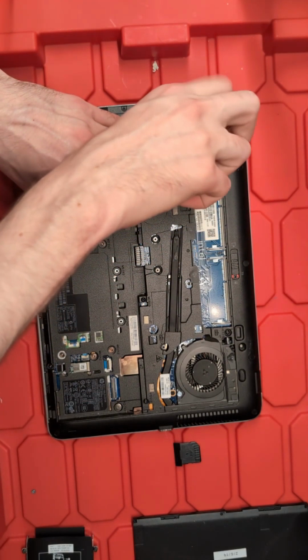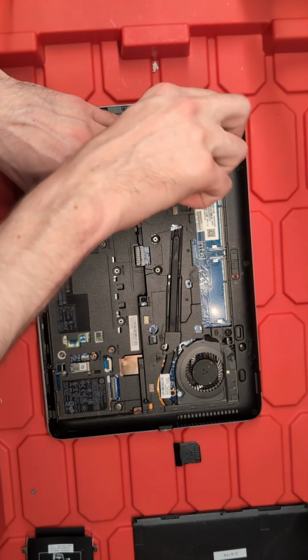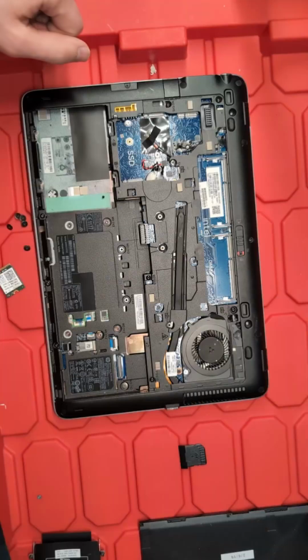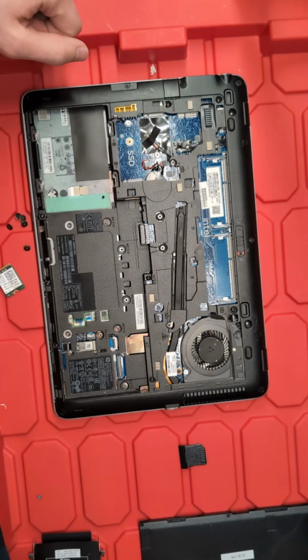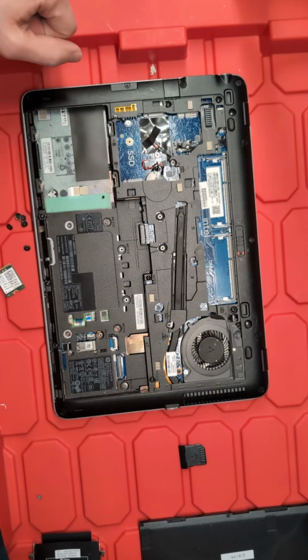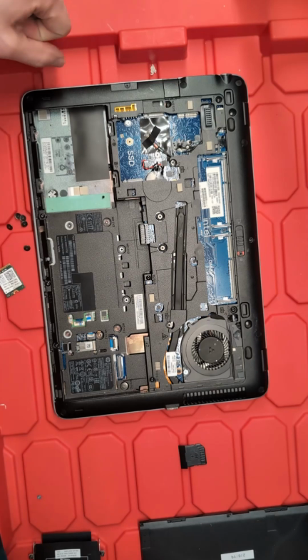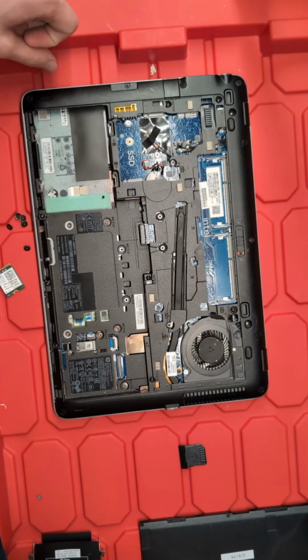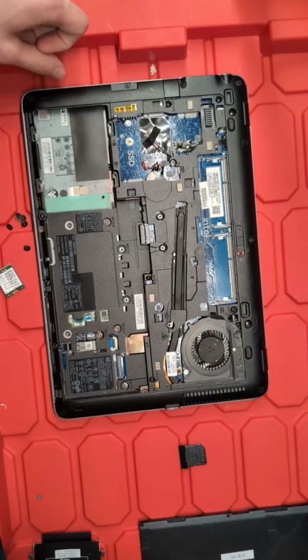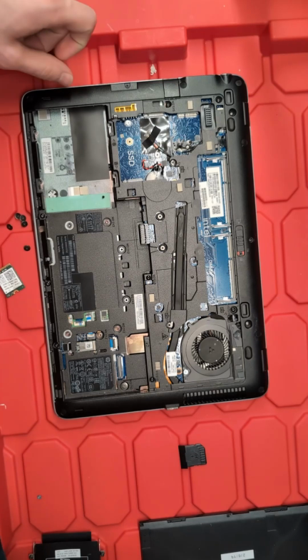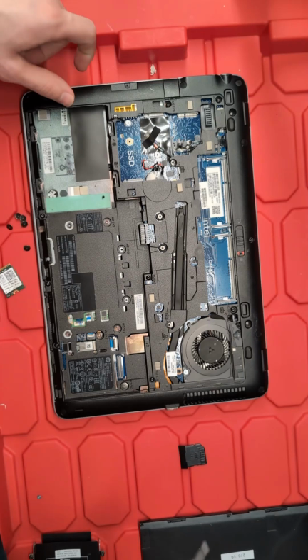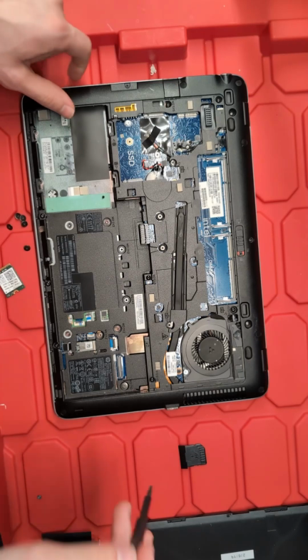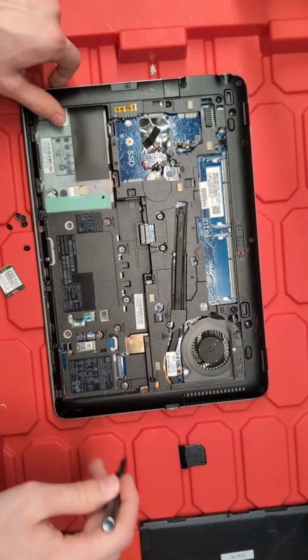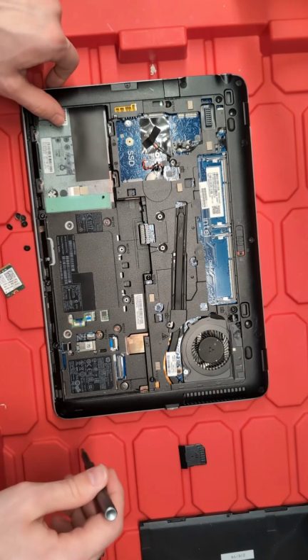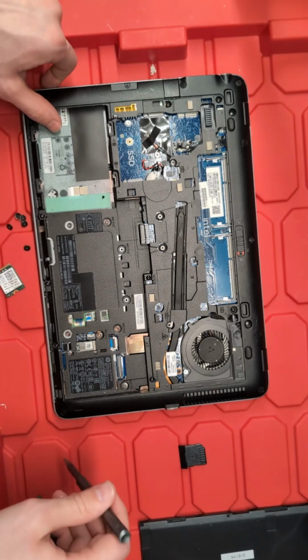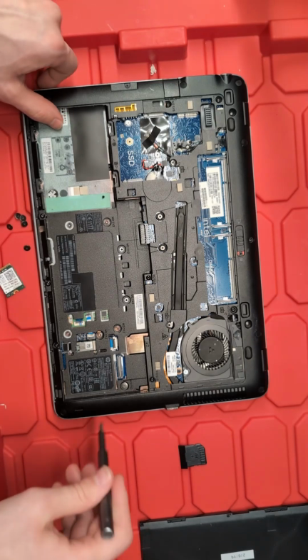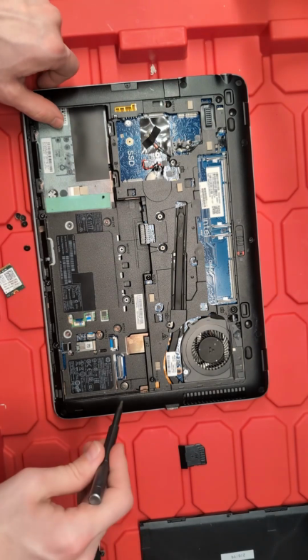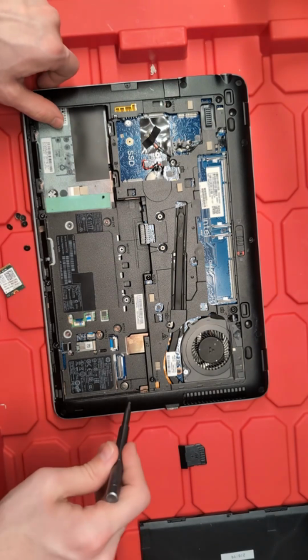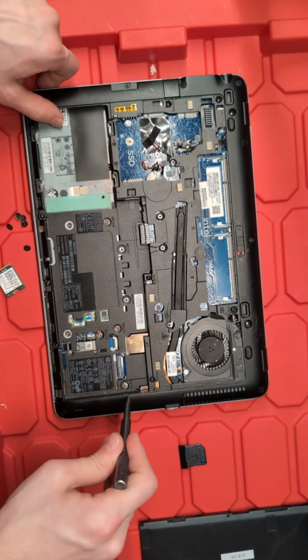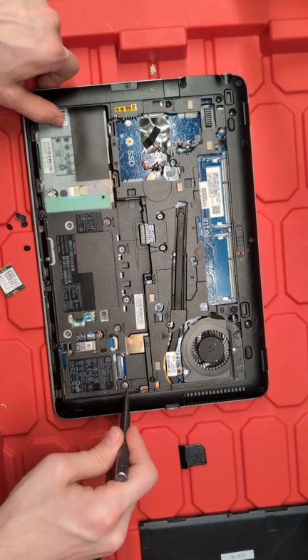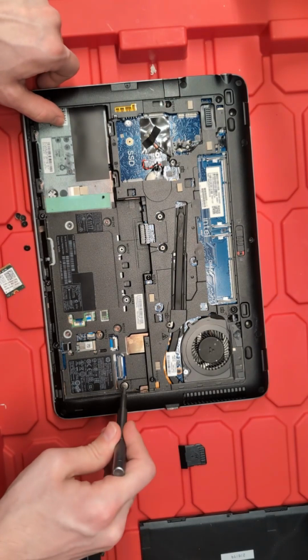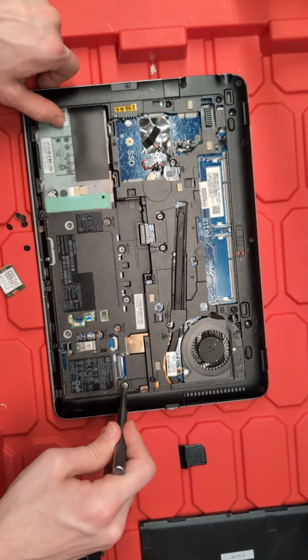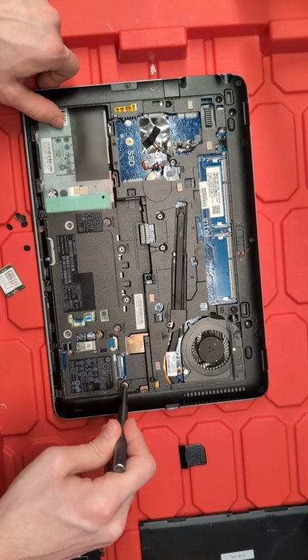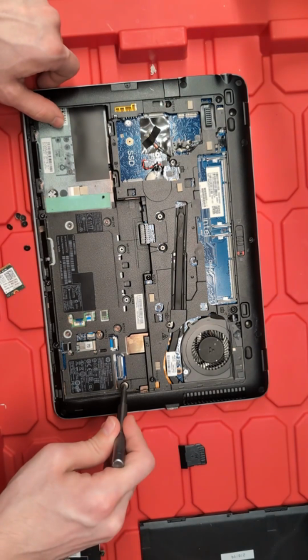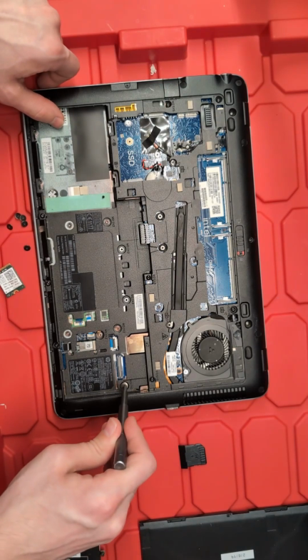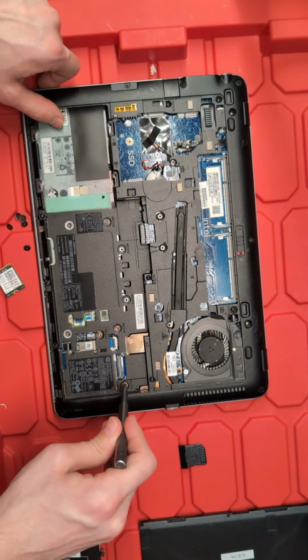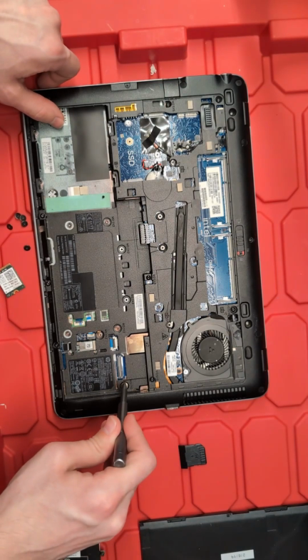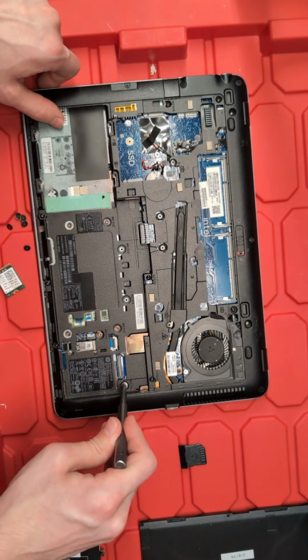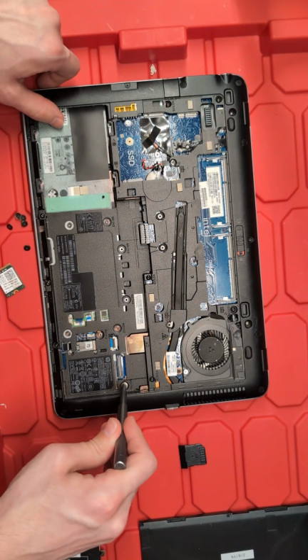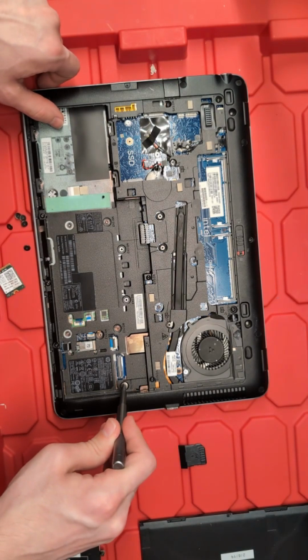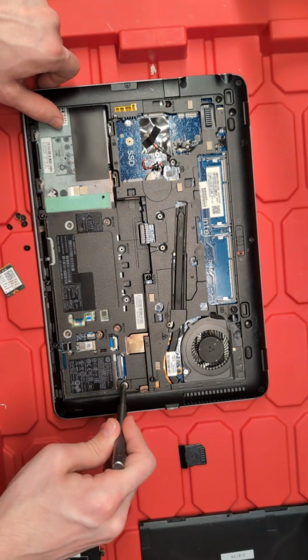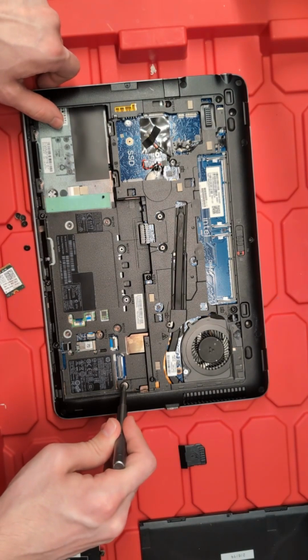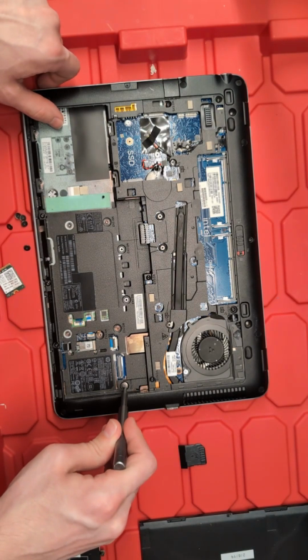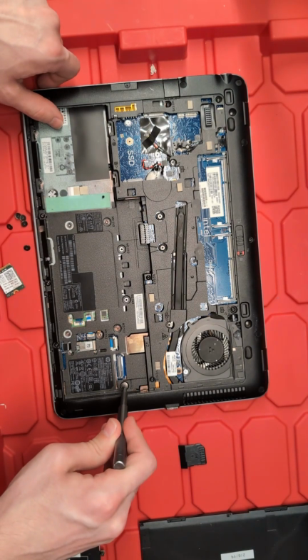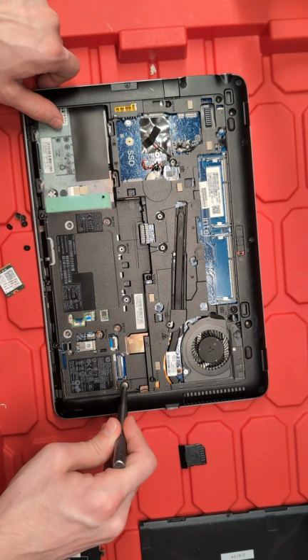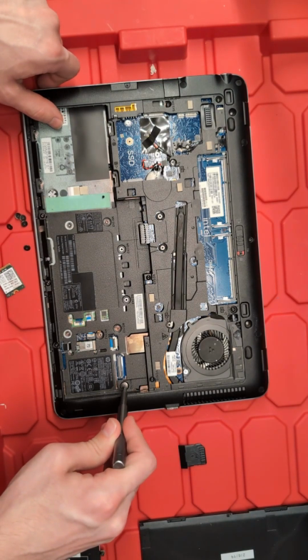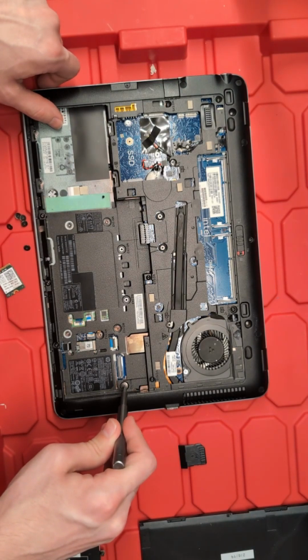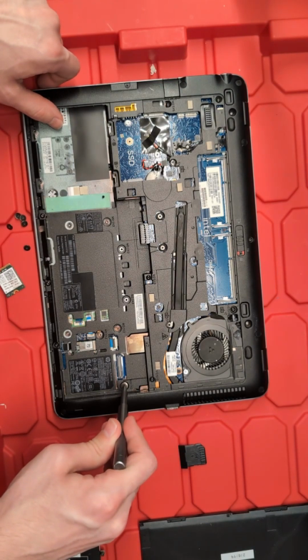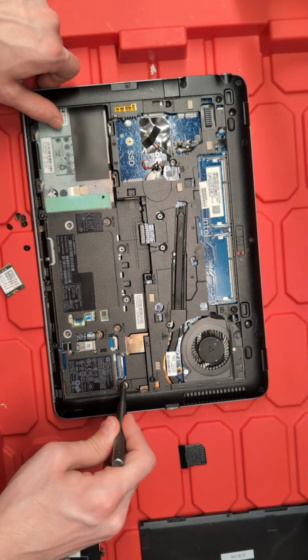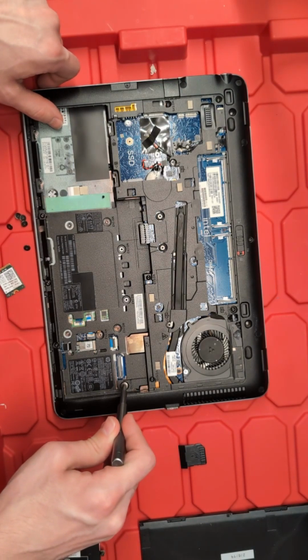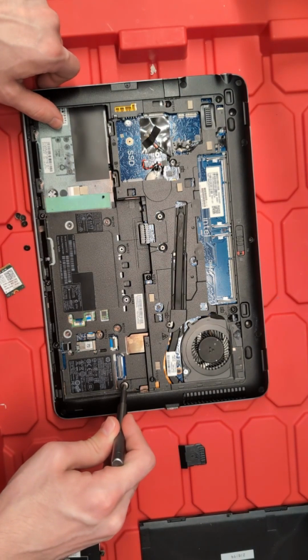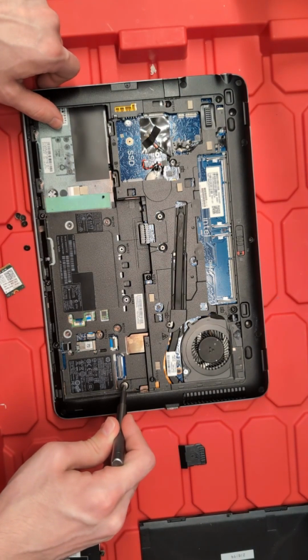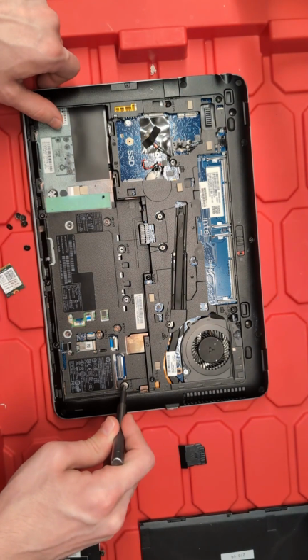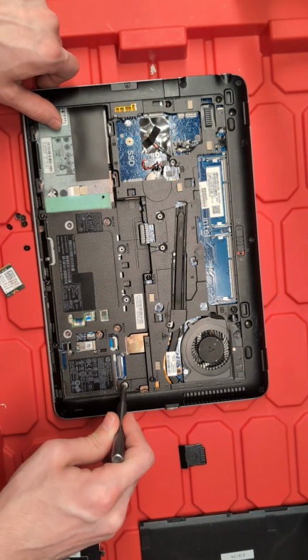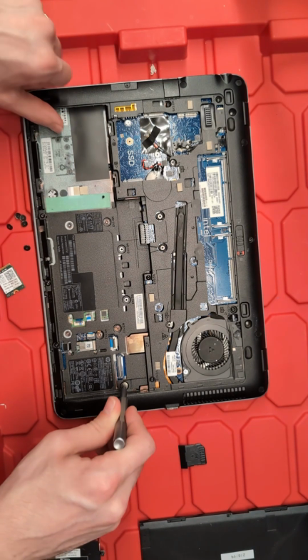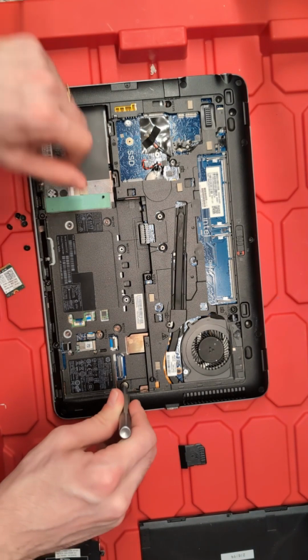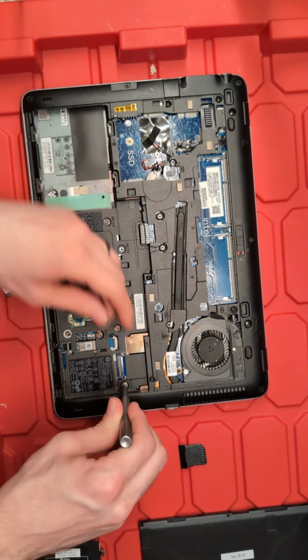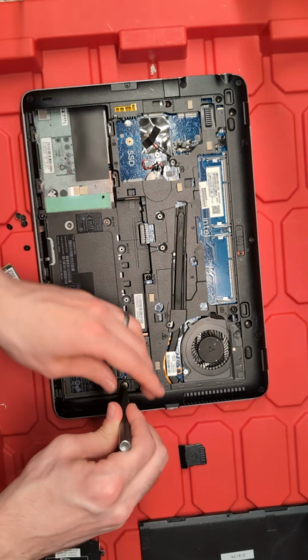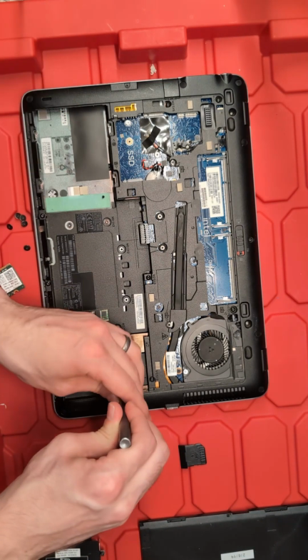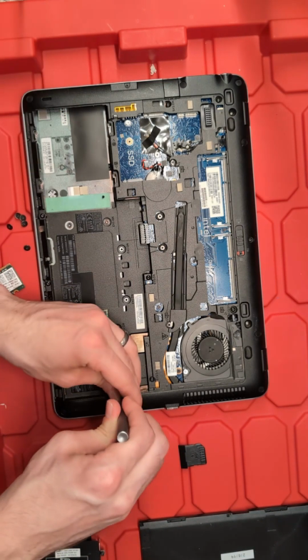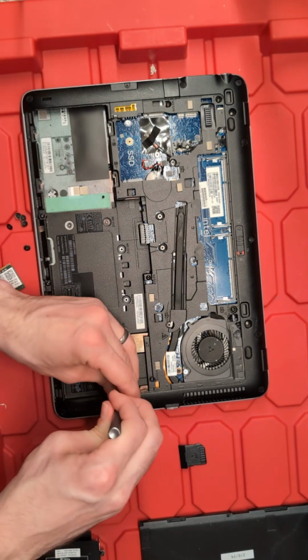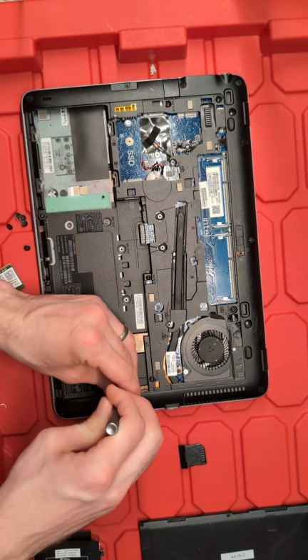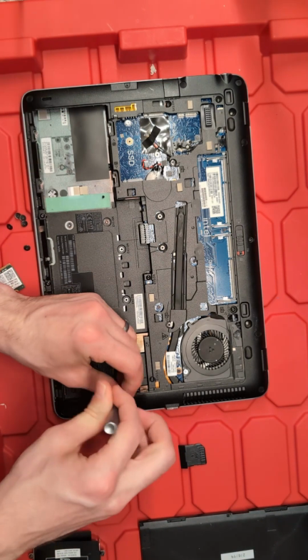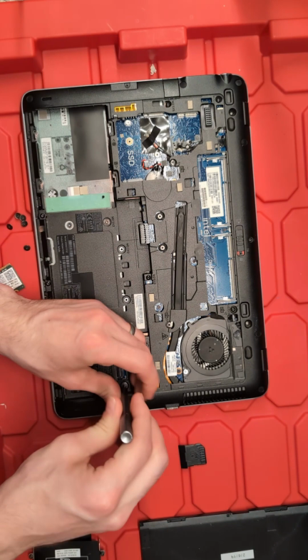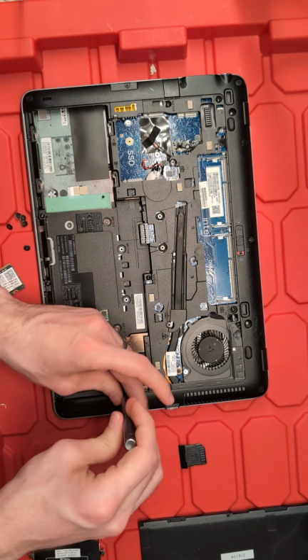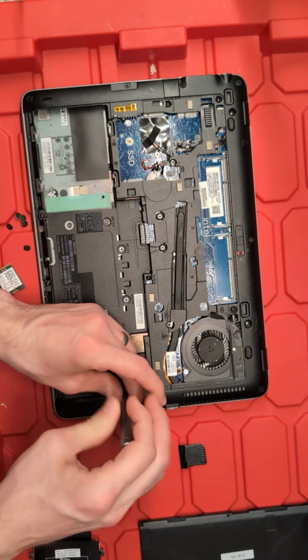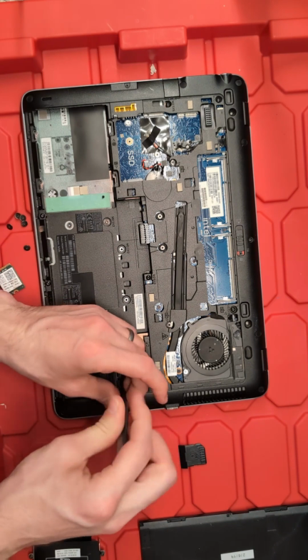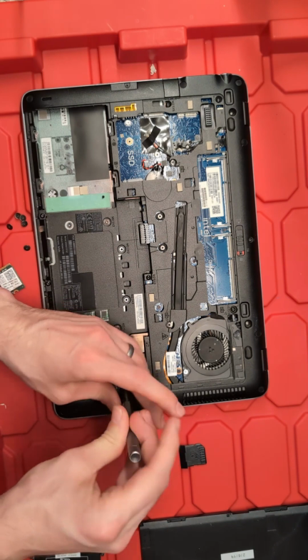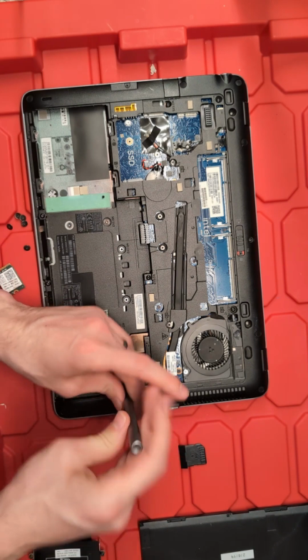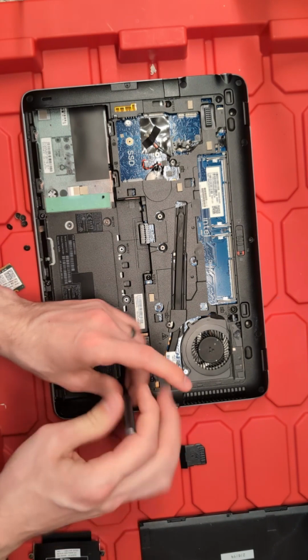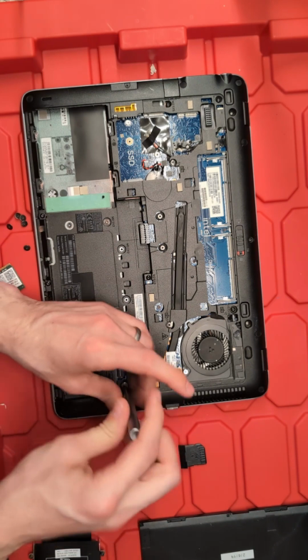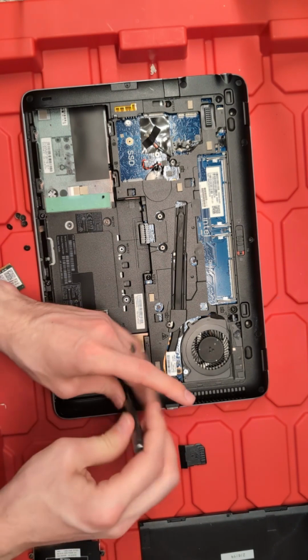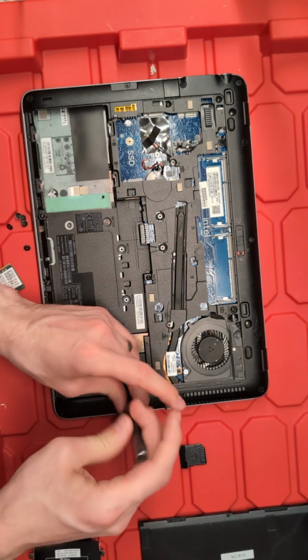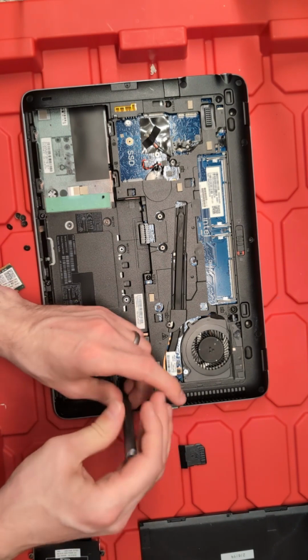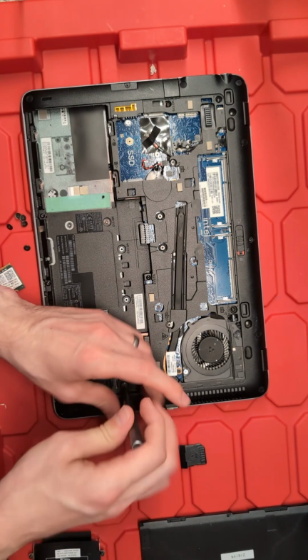We're going to continue to take this apart and remove the last of our Phillips head screws that are going to hold our casing in place.